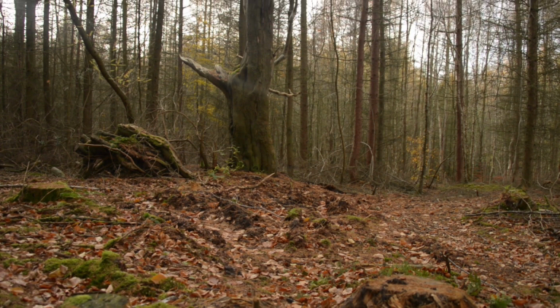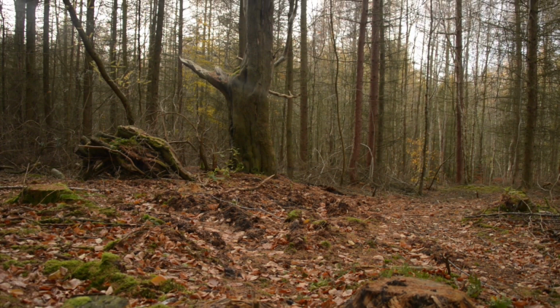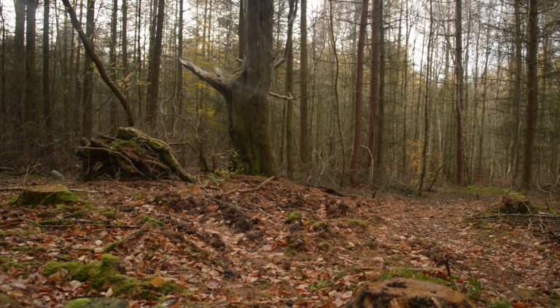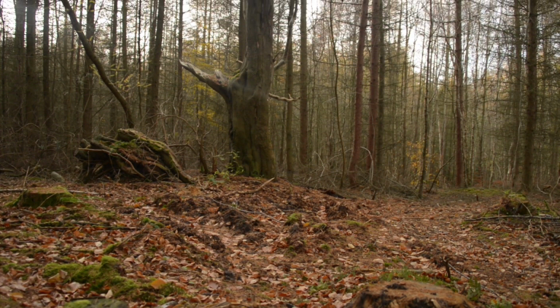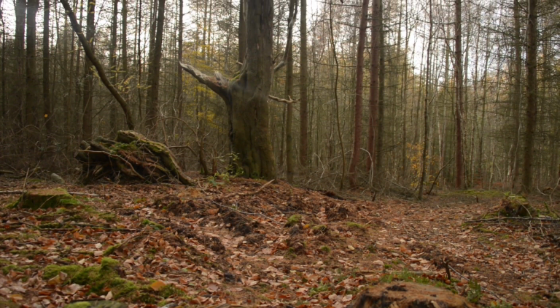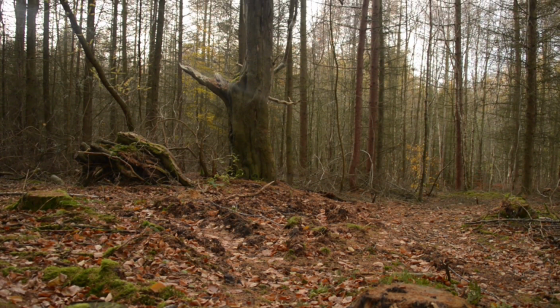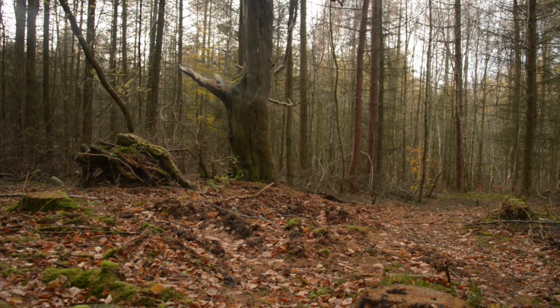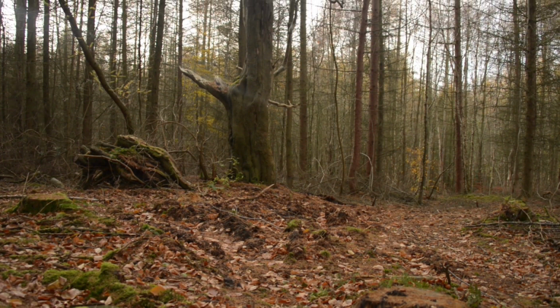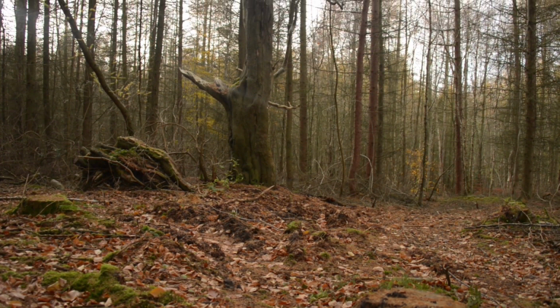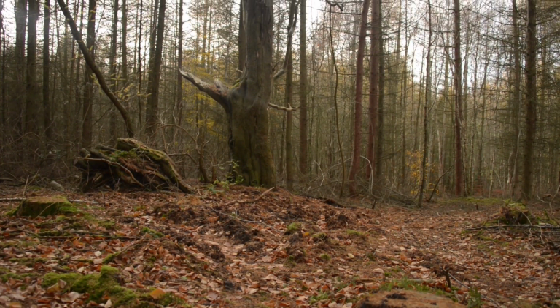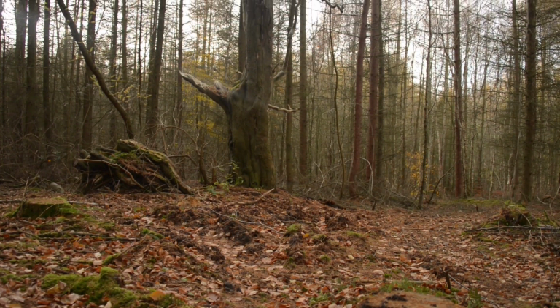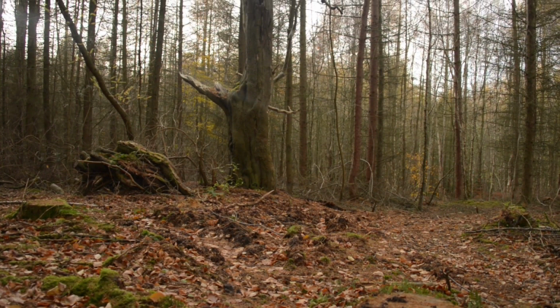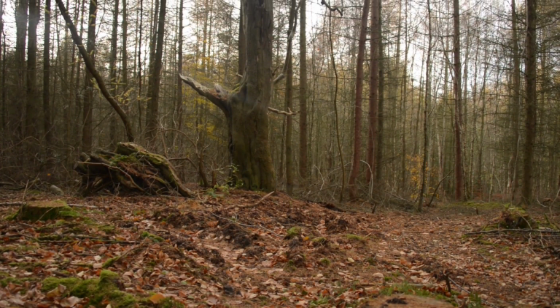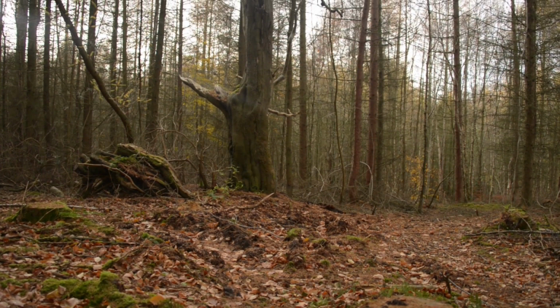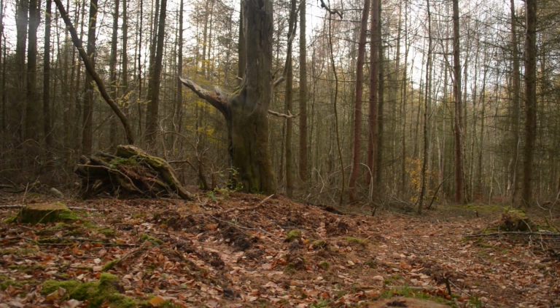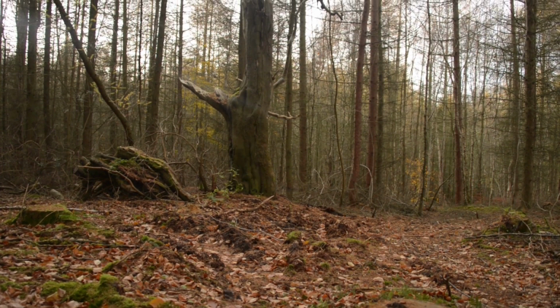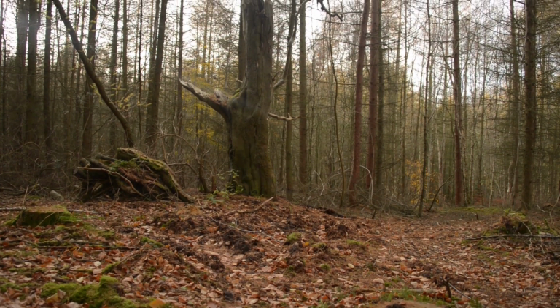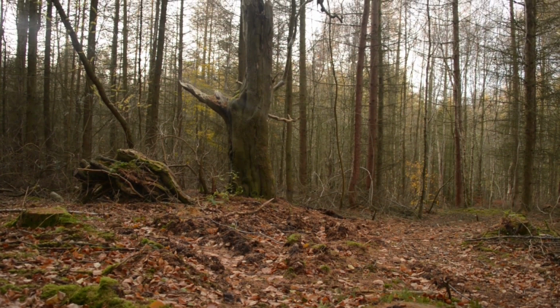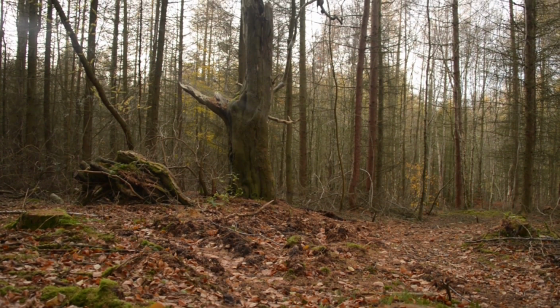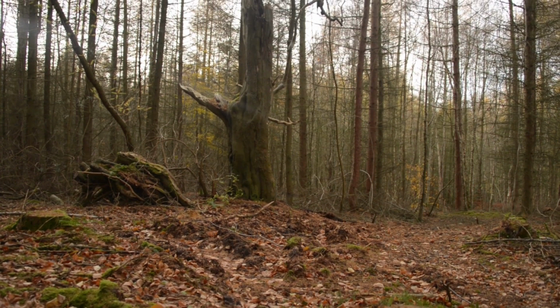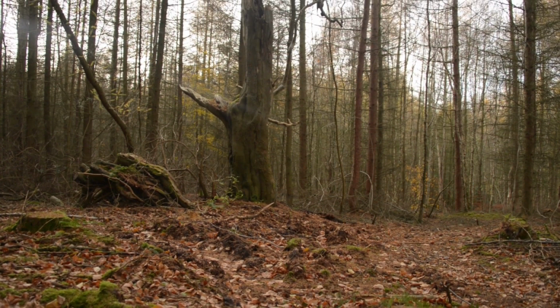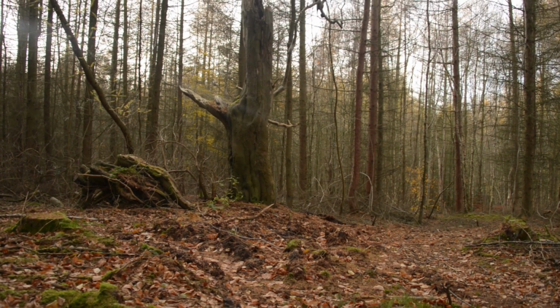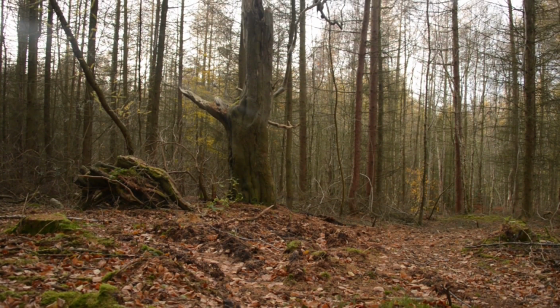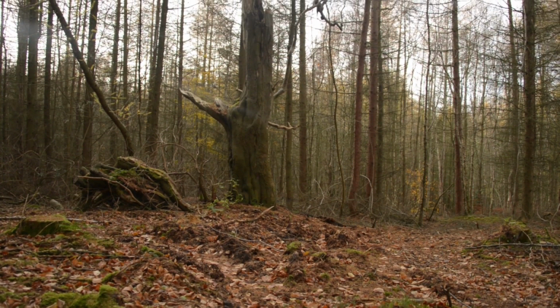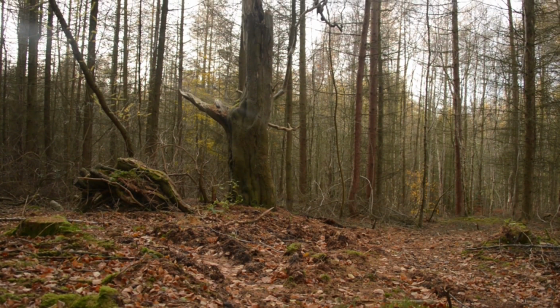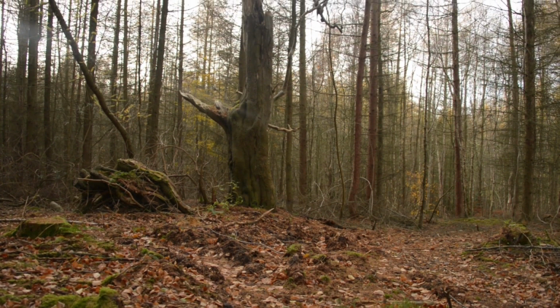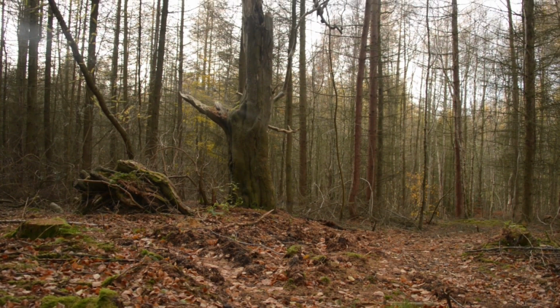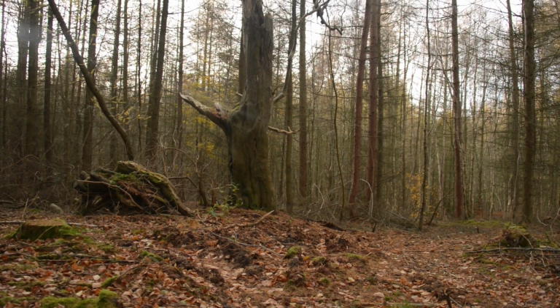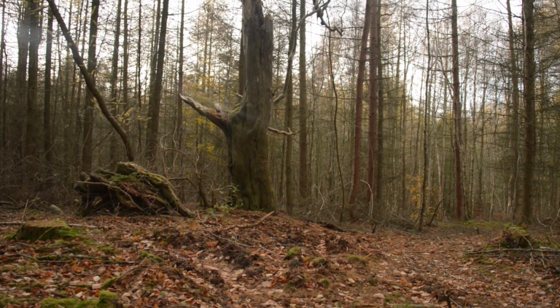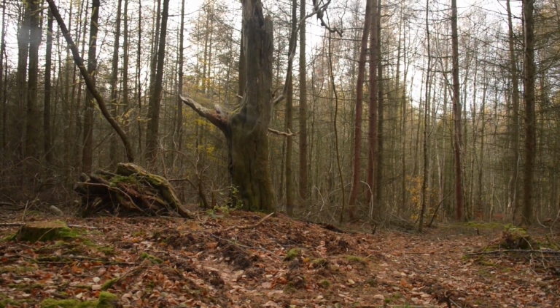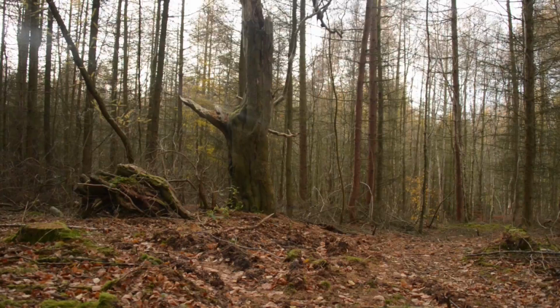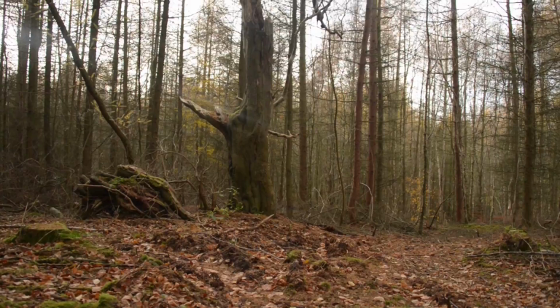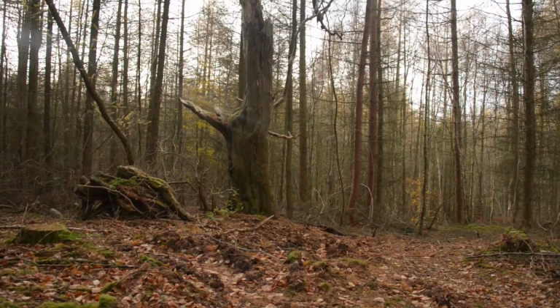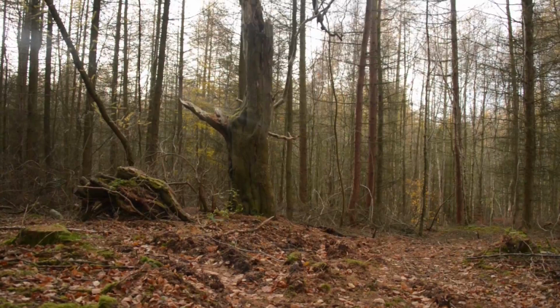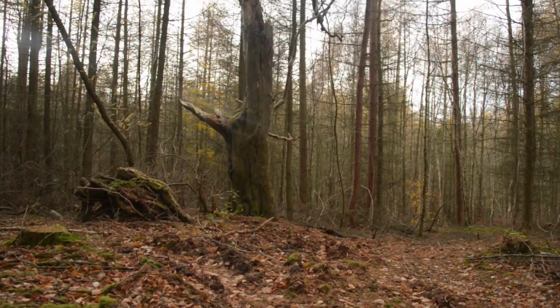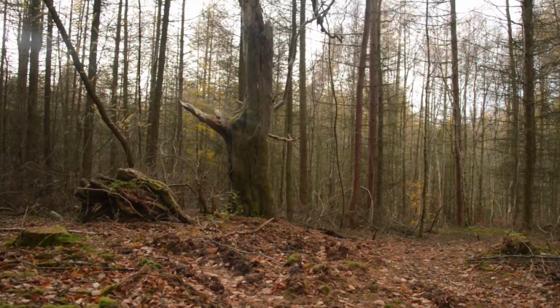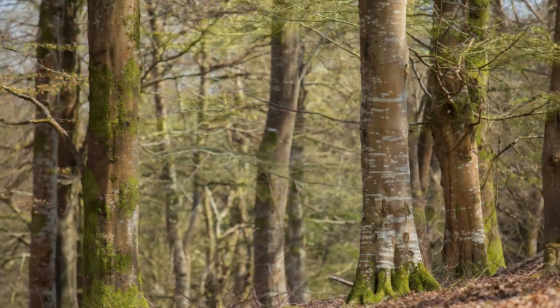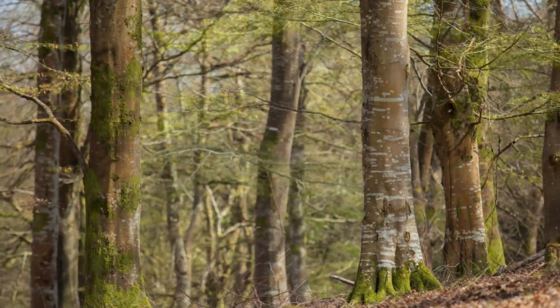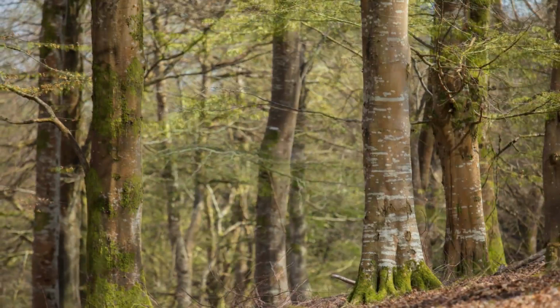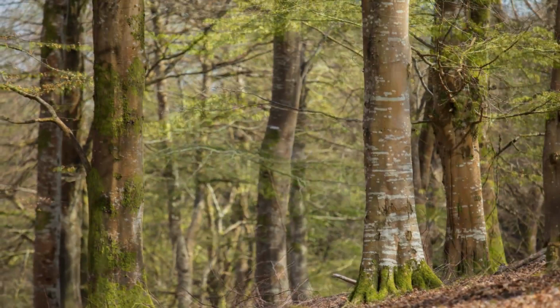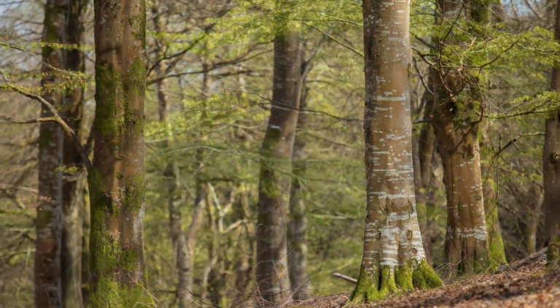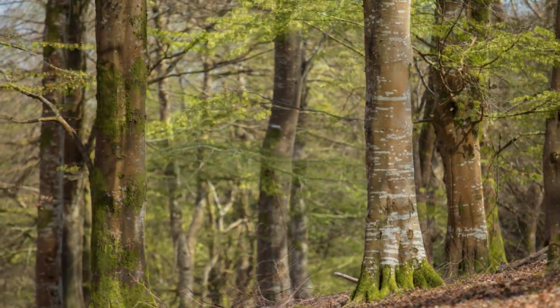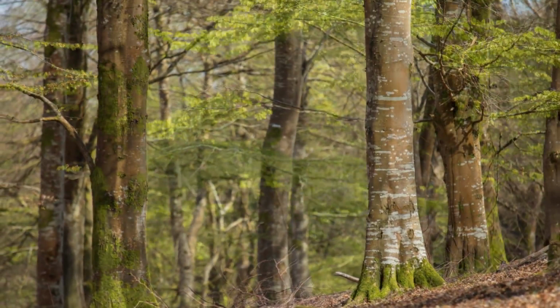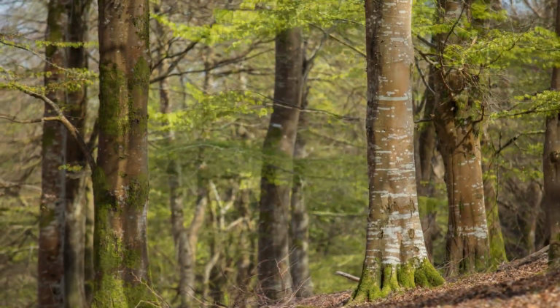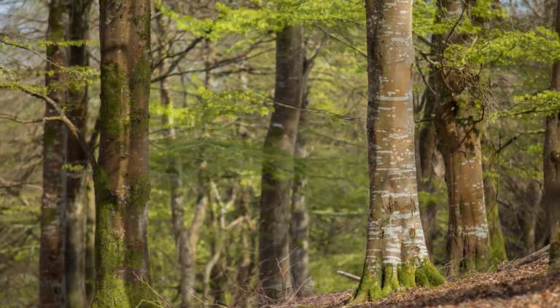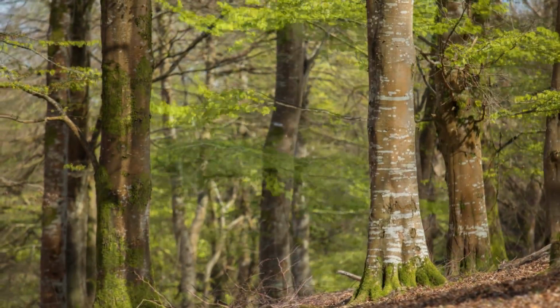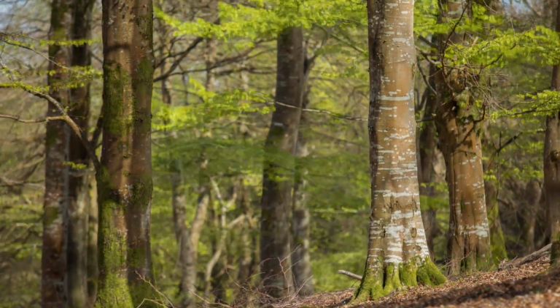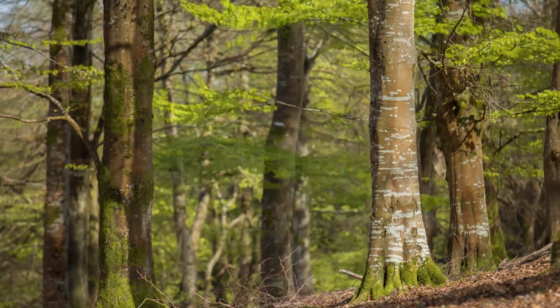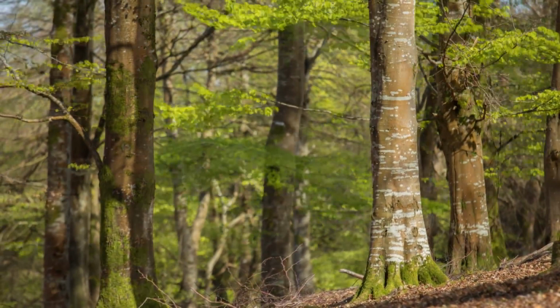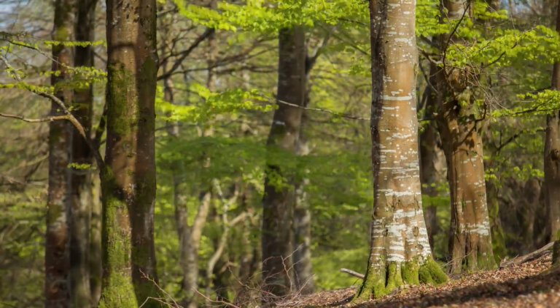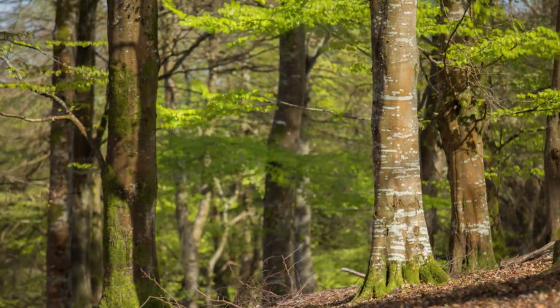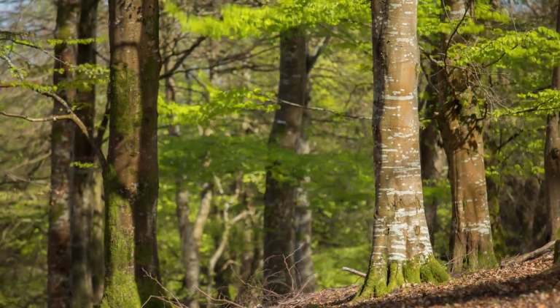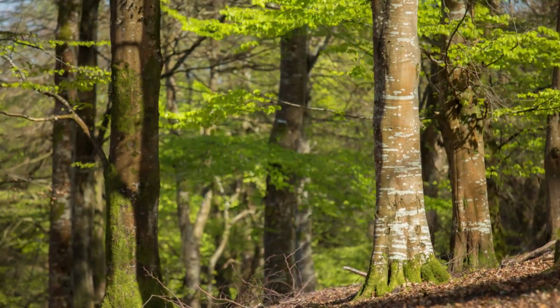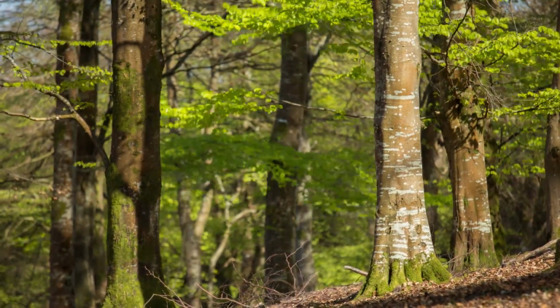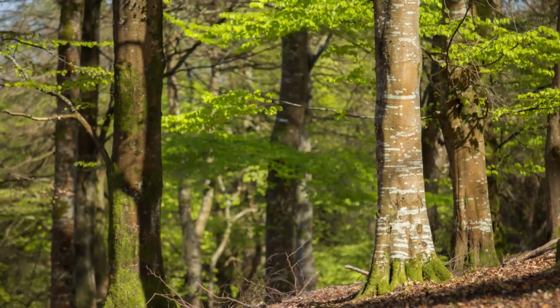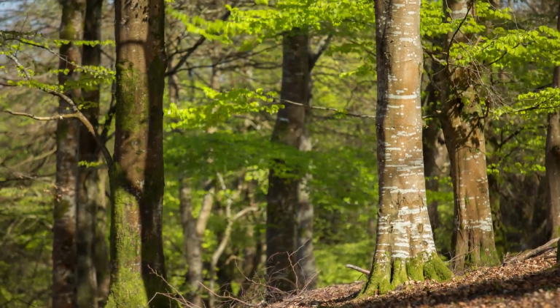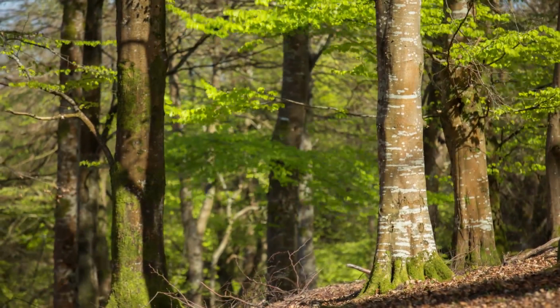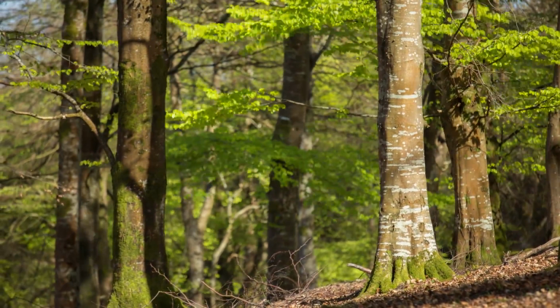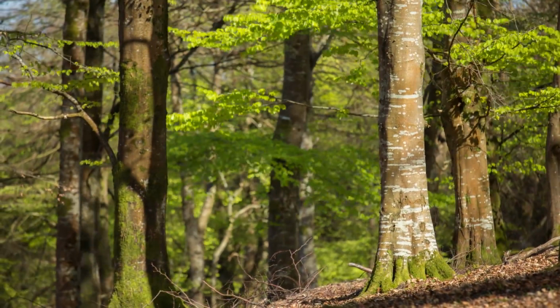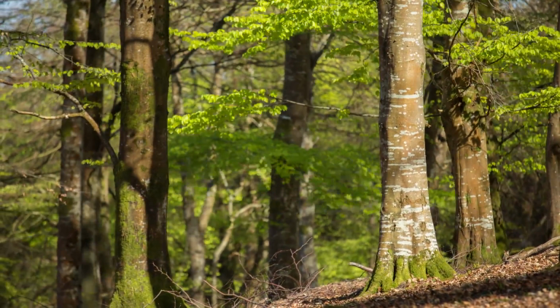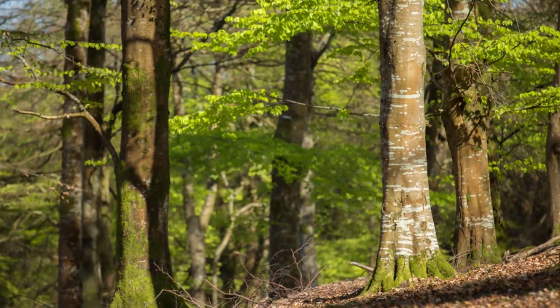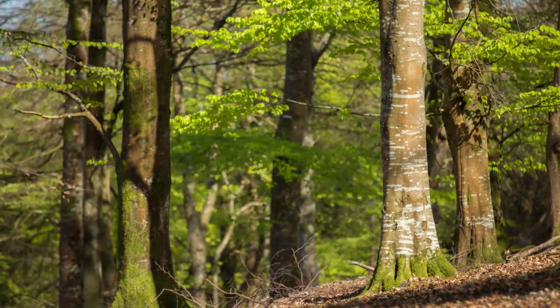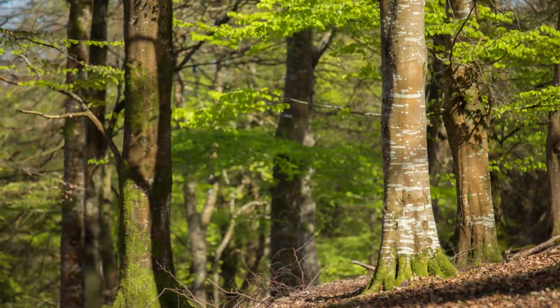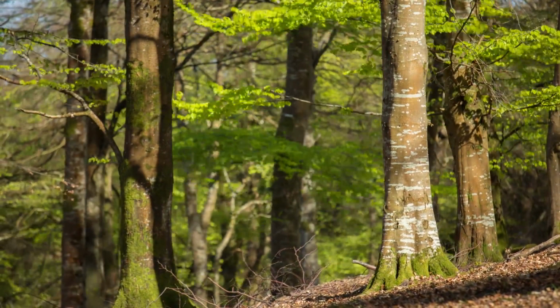It's vital that we protect and restore any ancient woodland we have left to create rich, resilient and well connected landscapes.